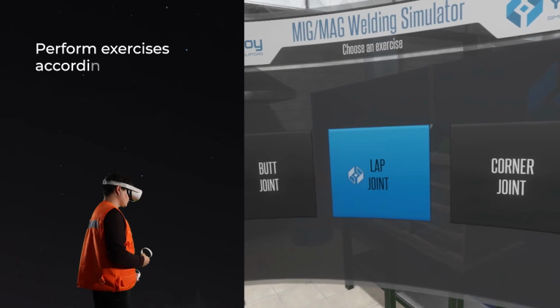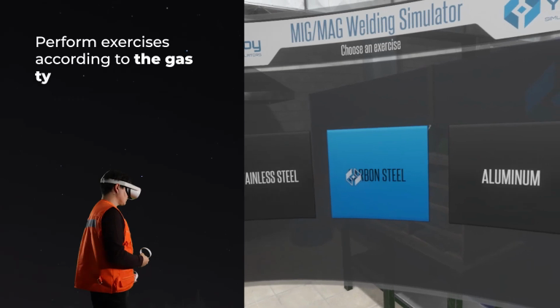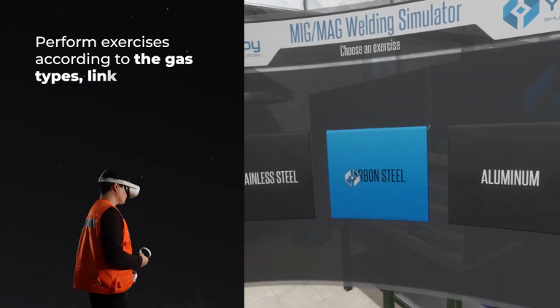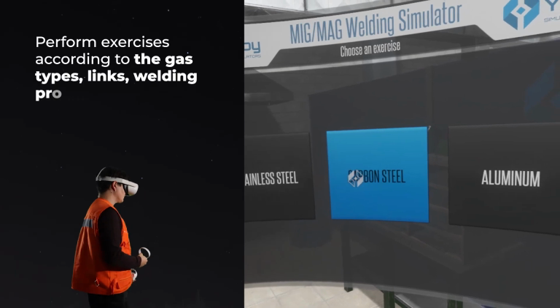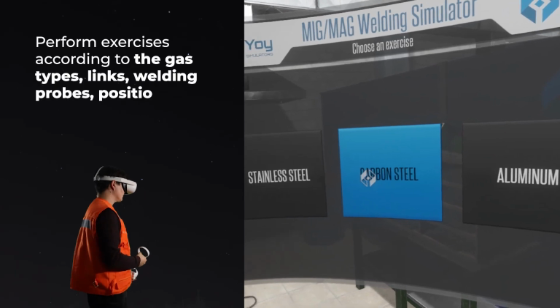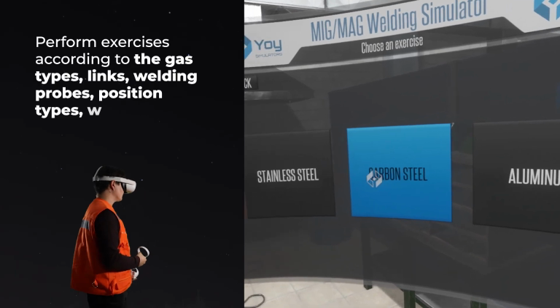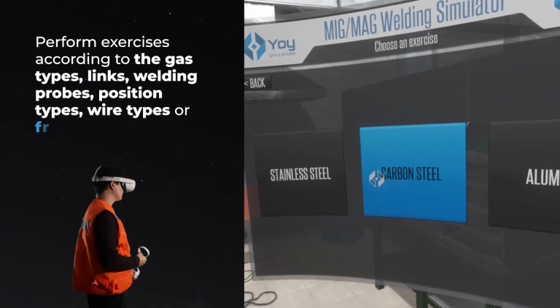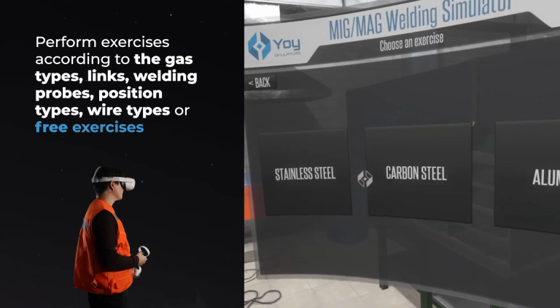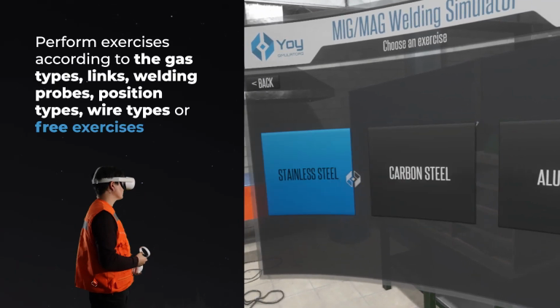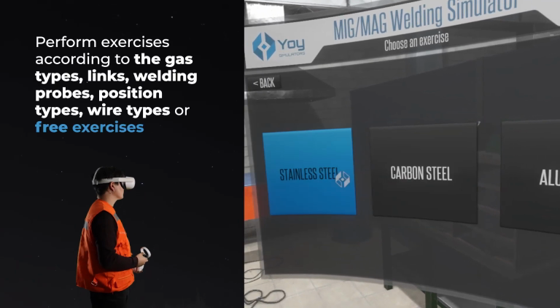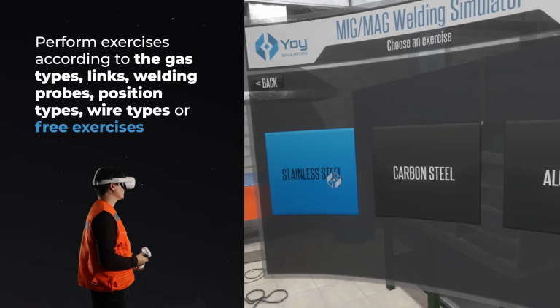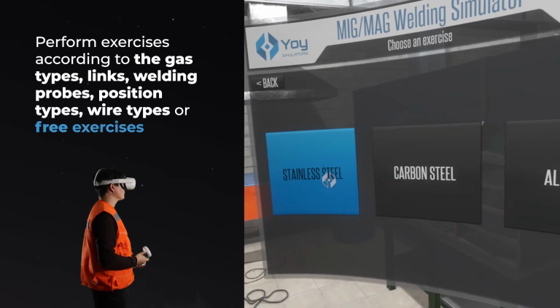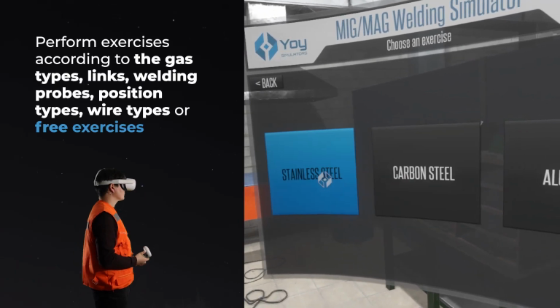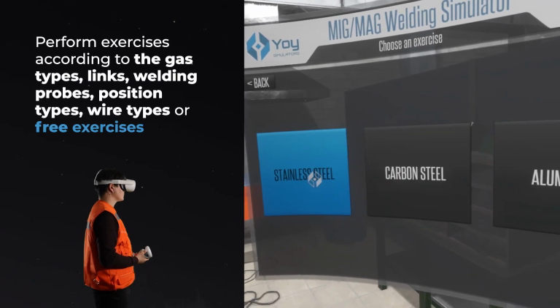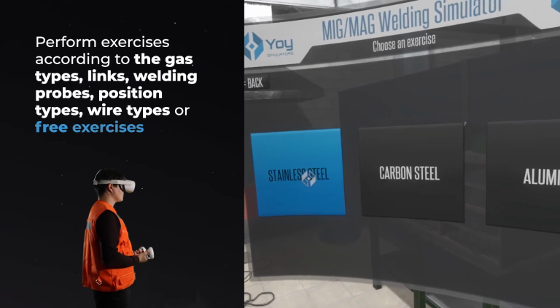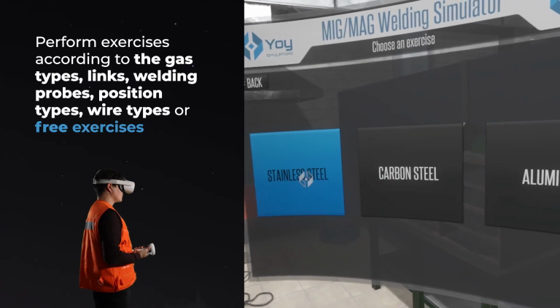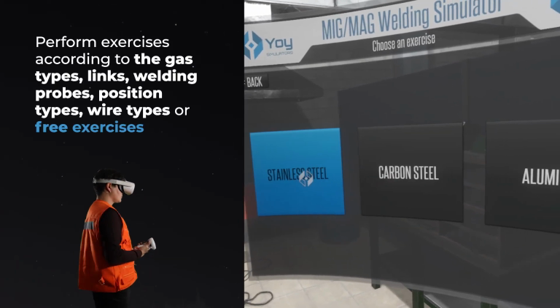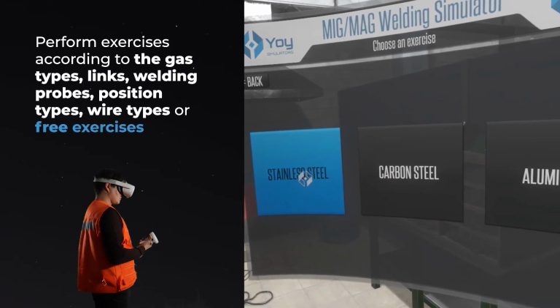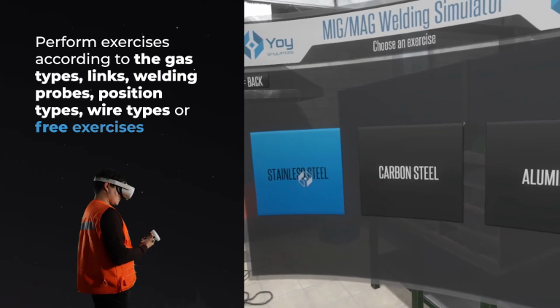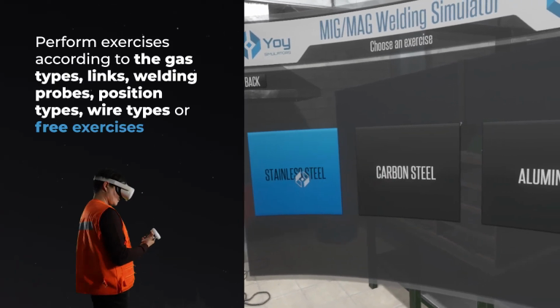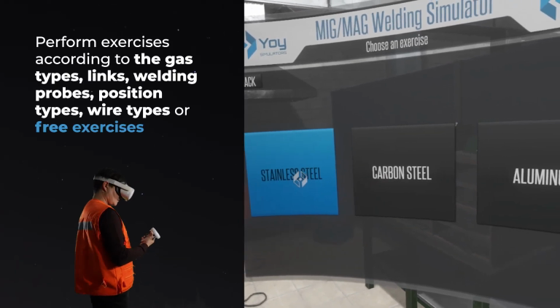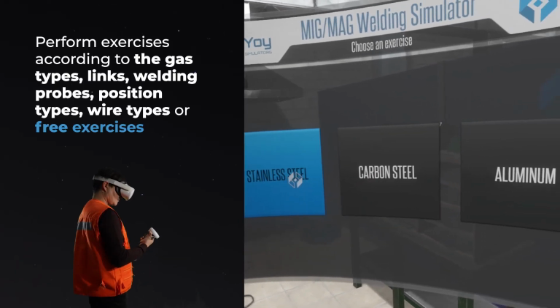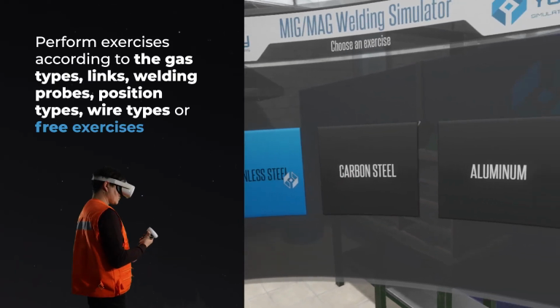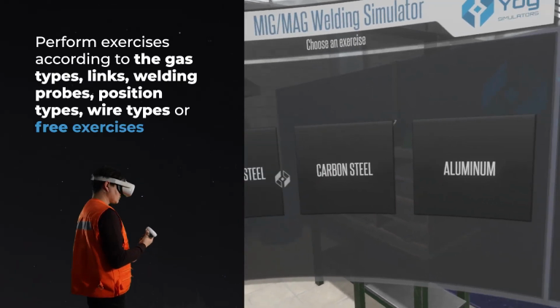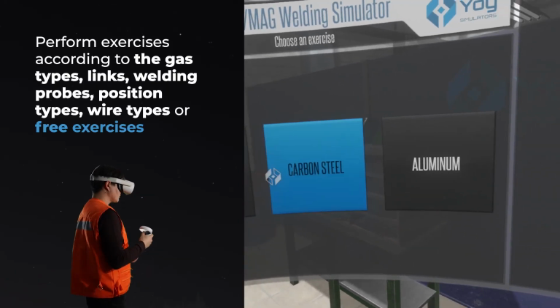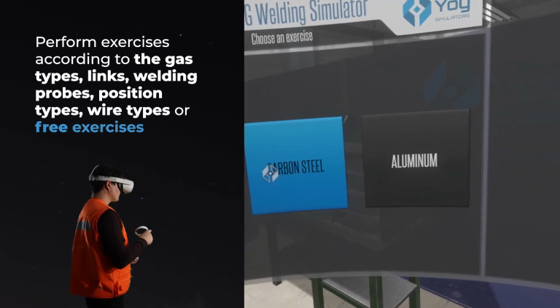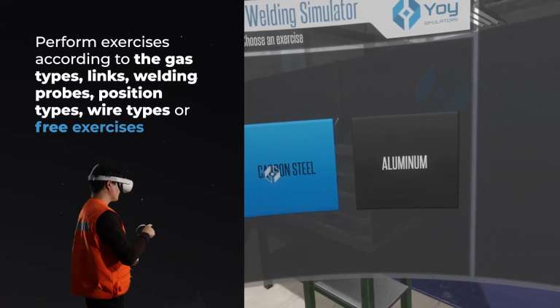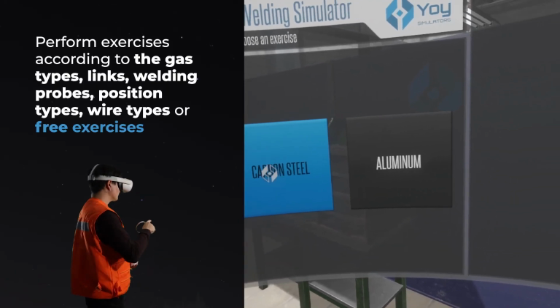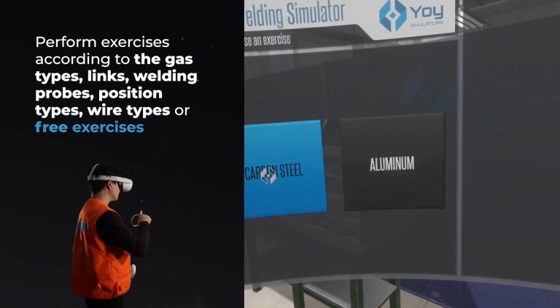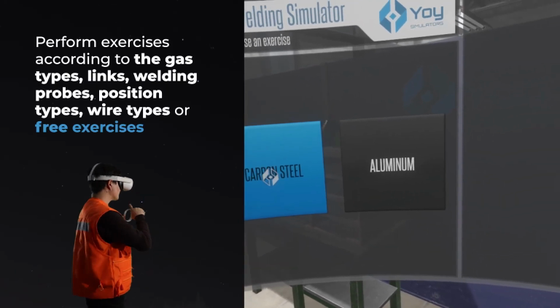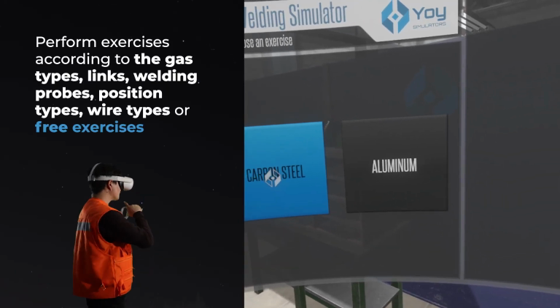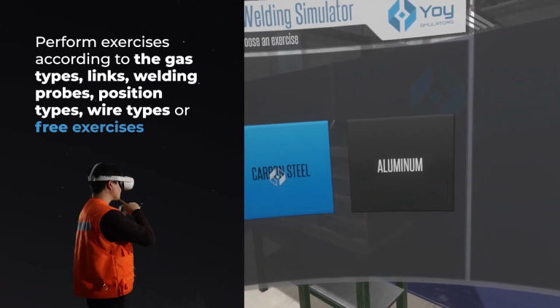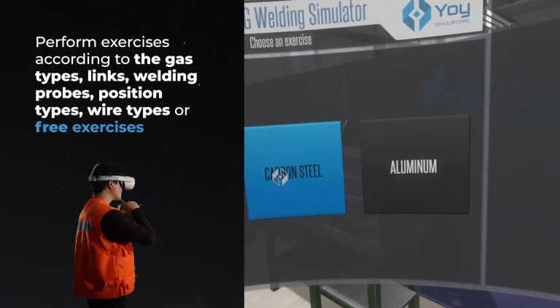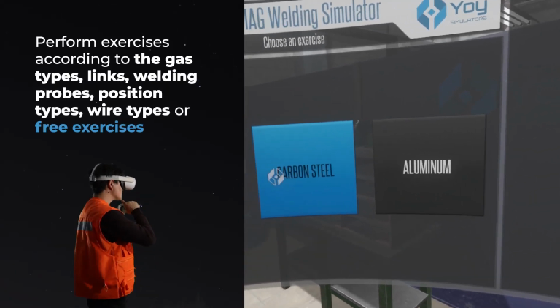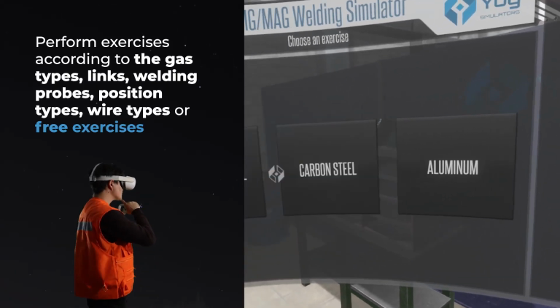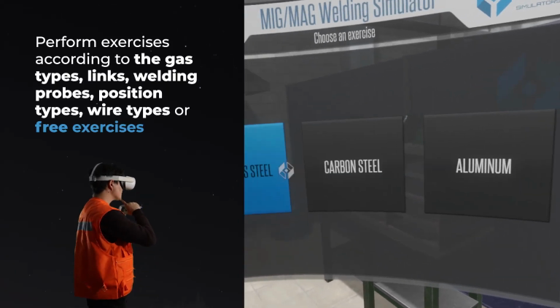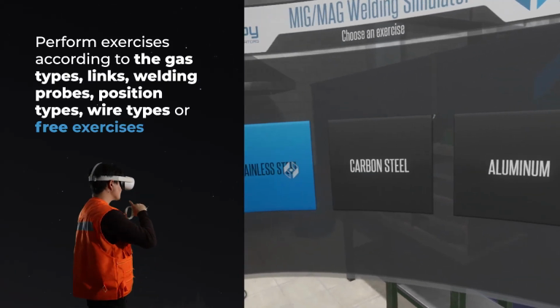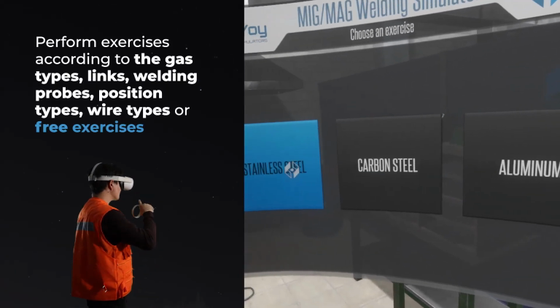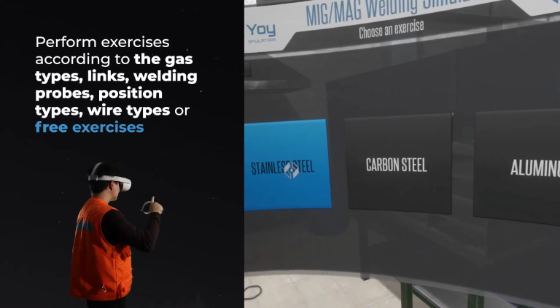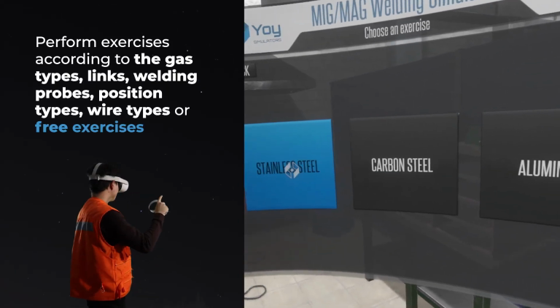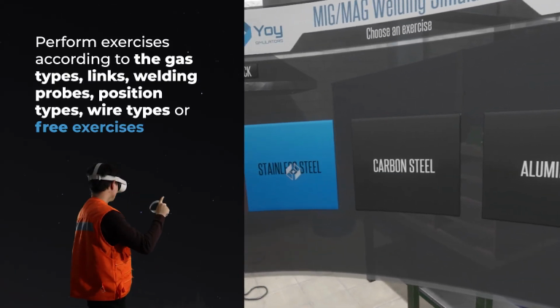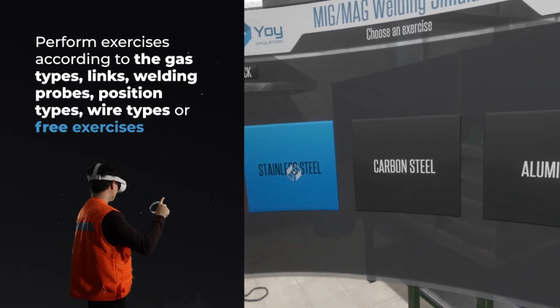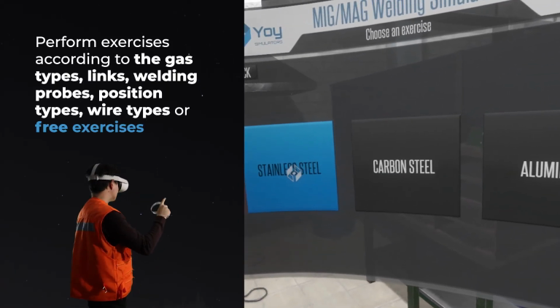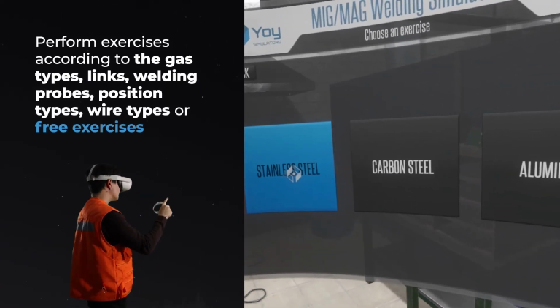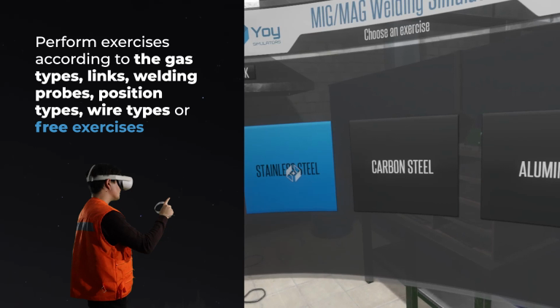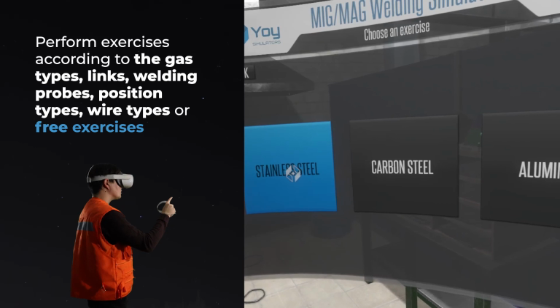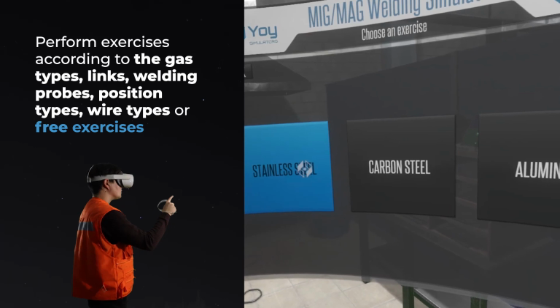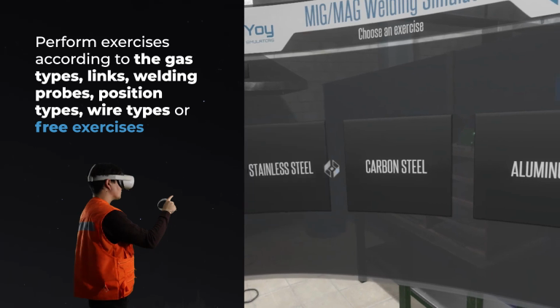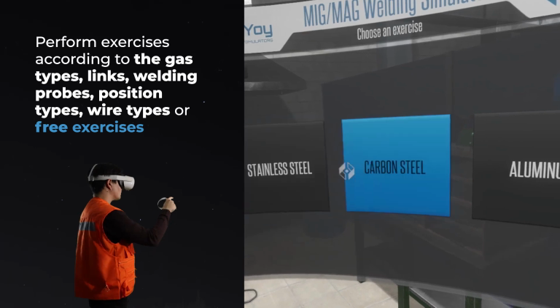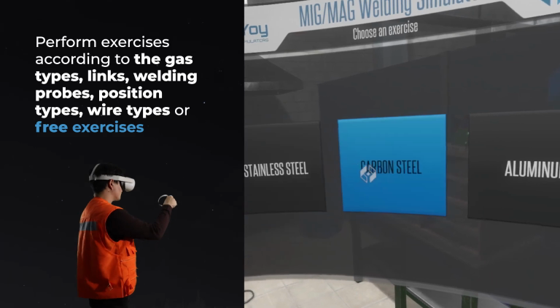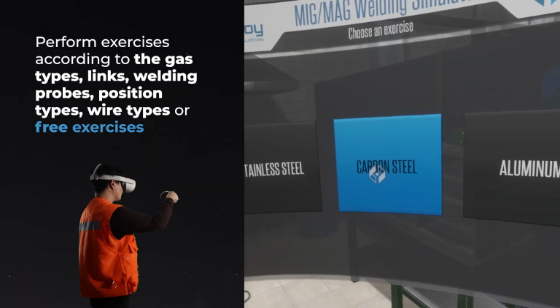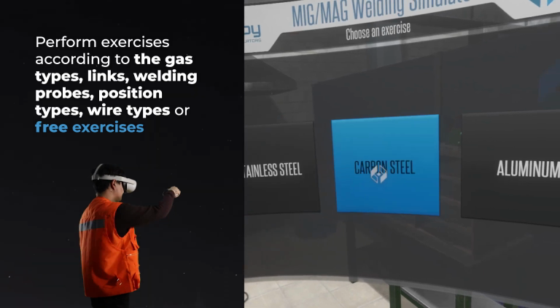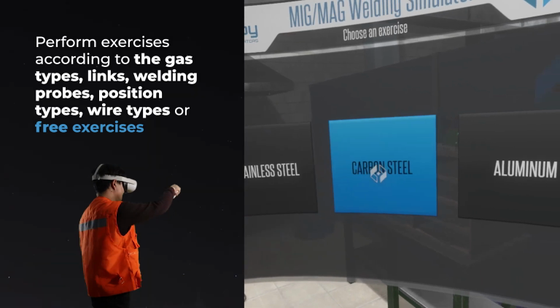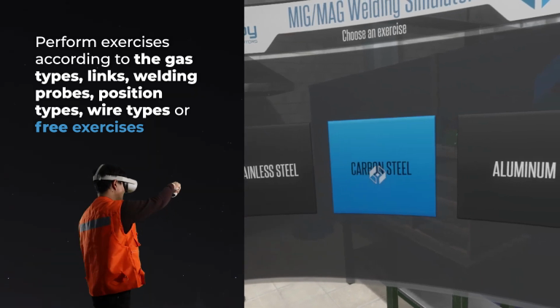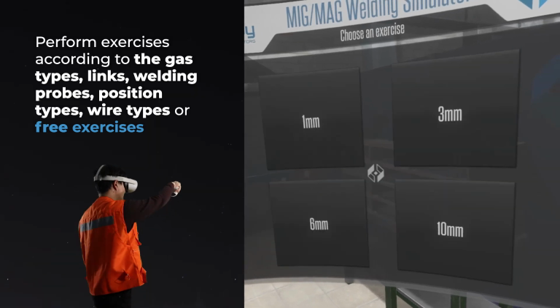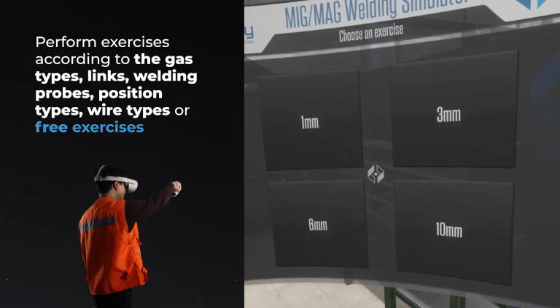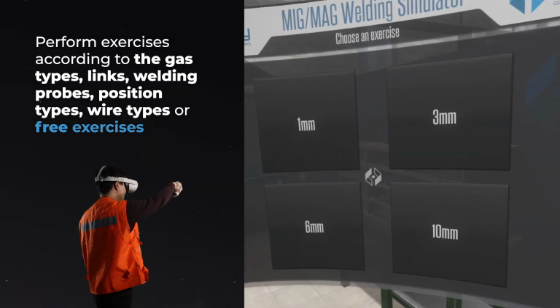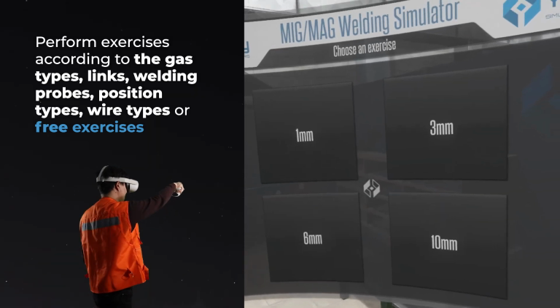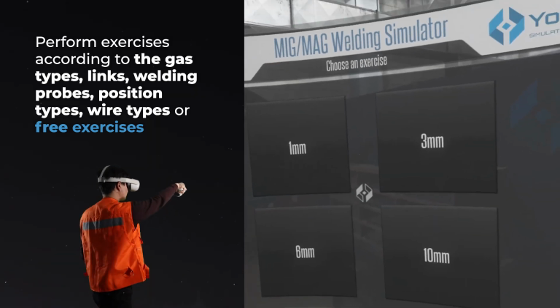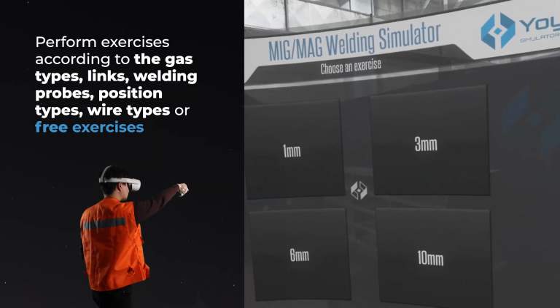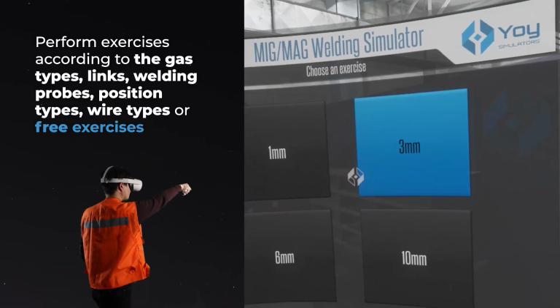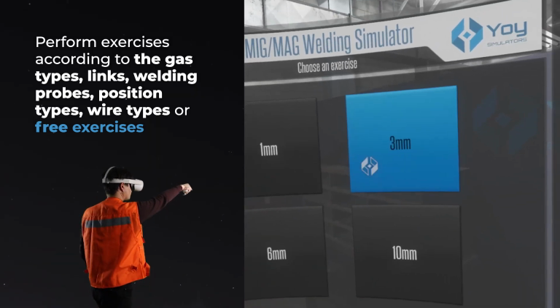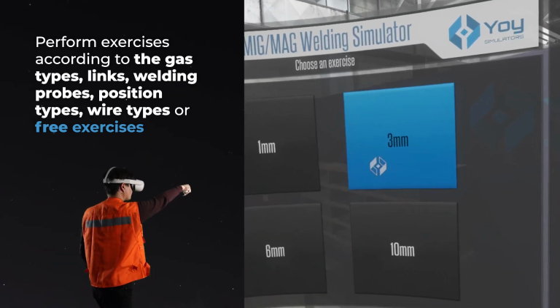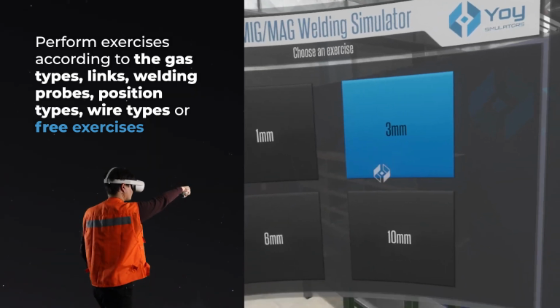Perform exercises according to the gas types, joints, welding probes, position types, wire types, or free exercises.